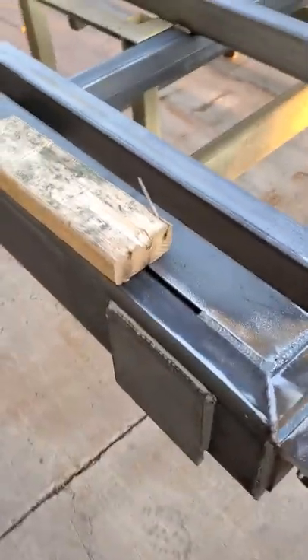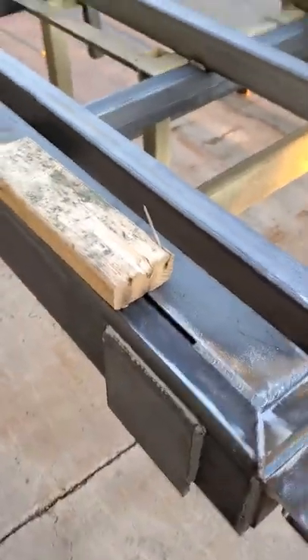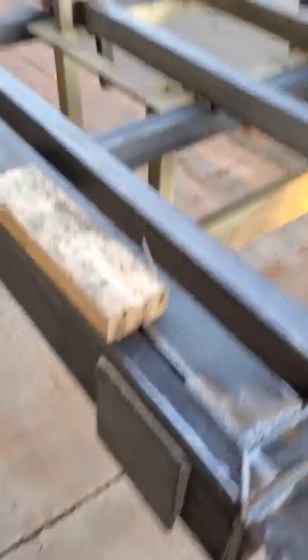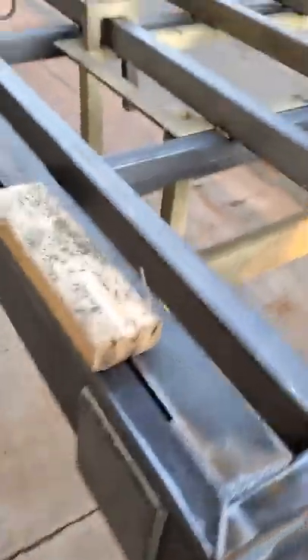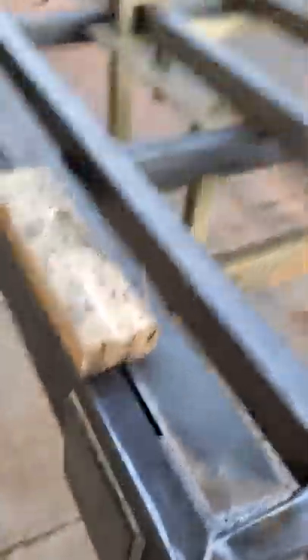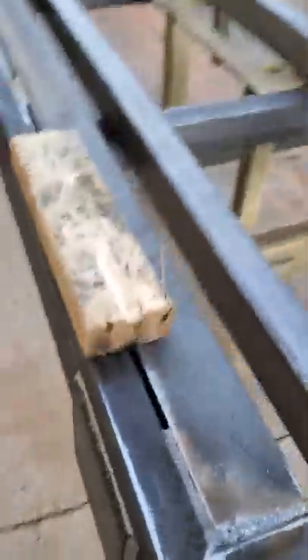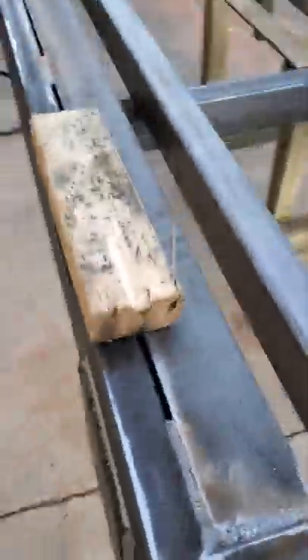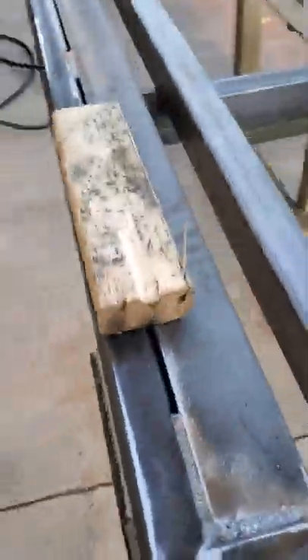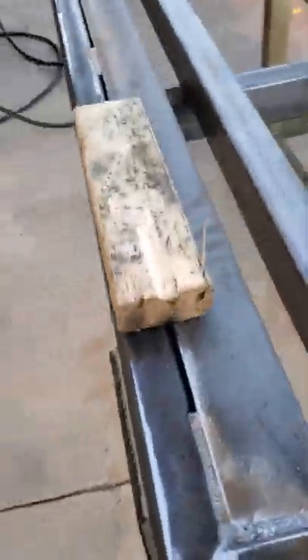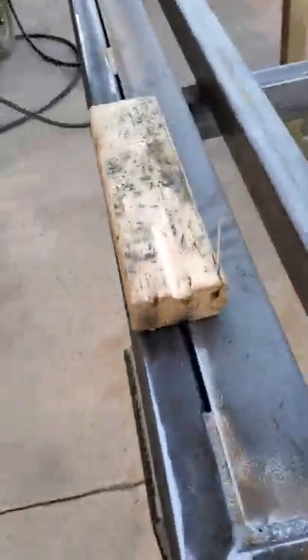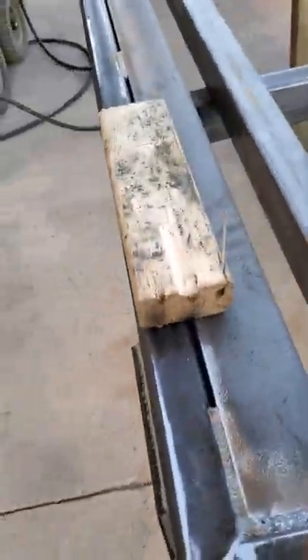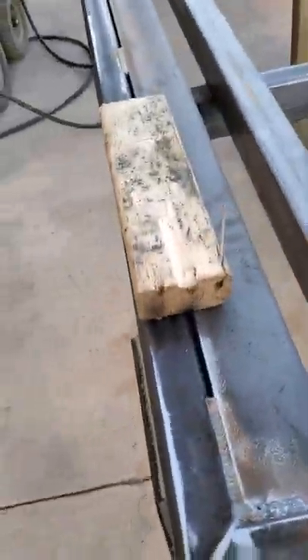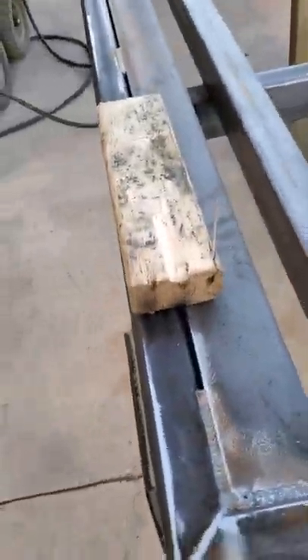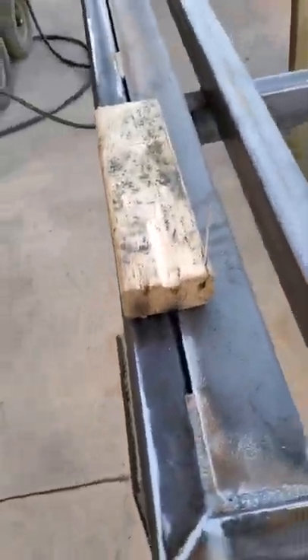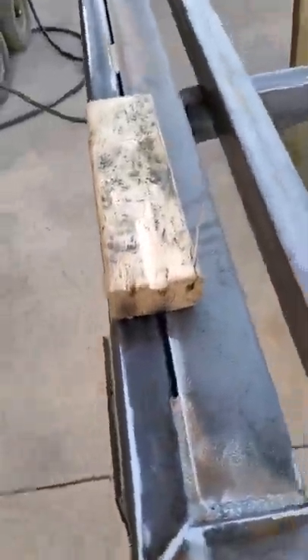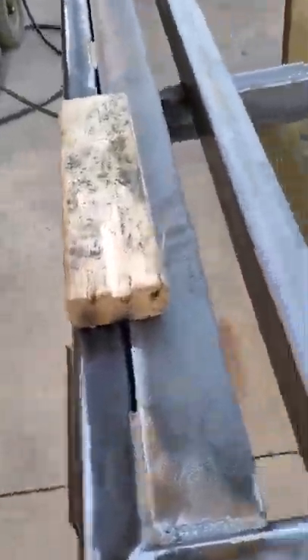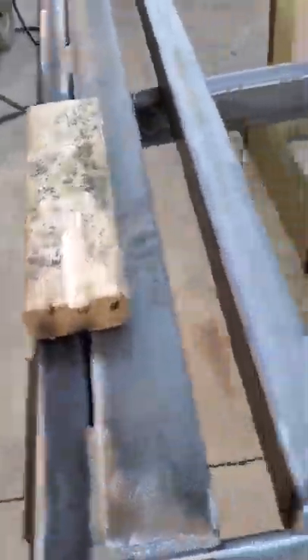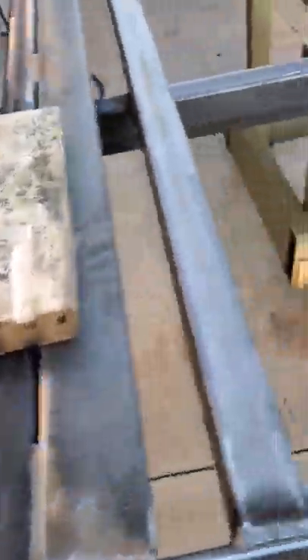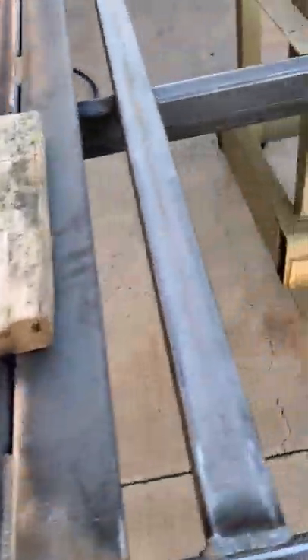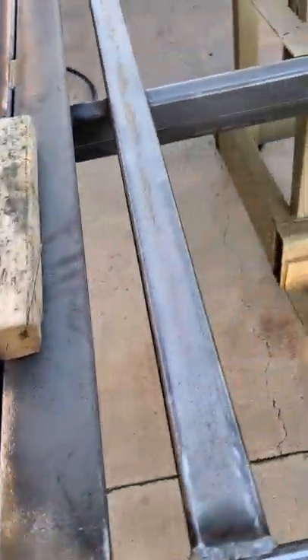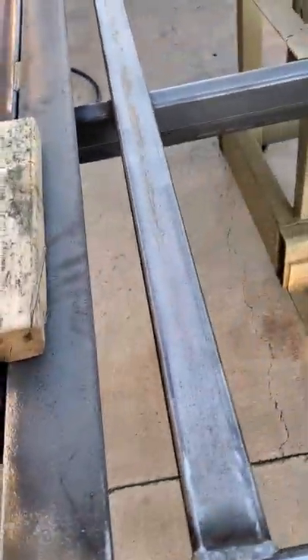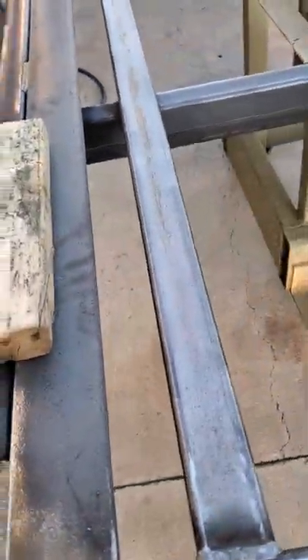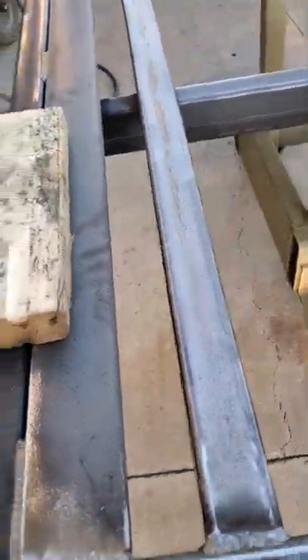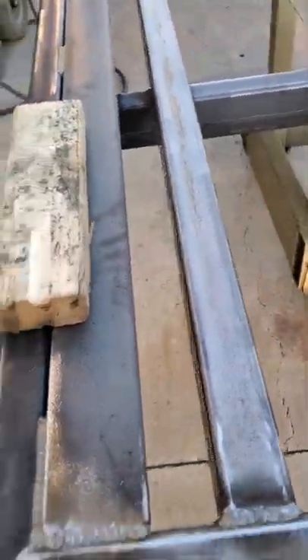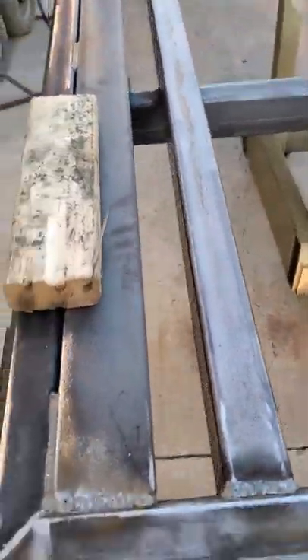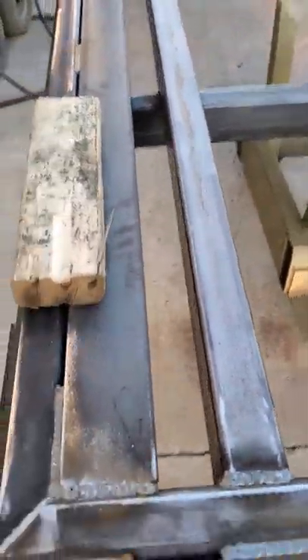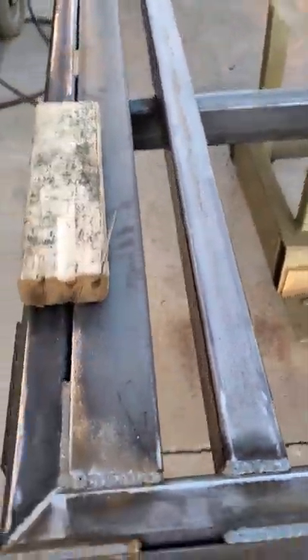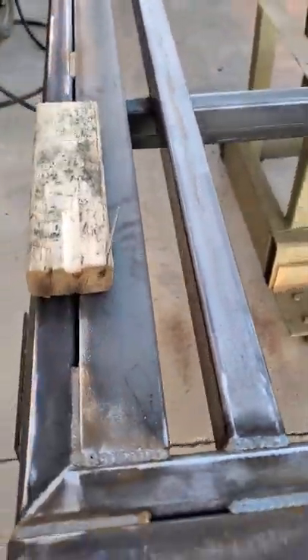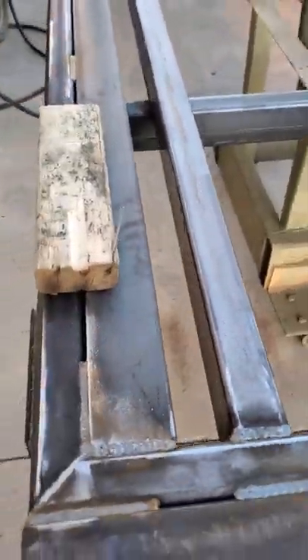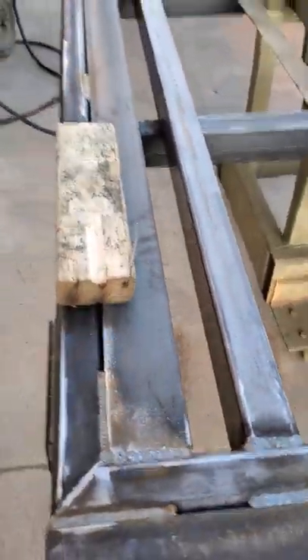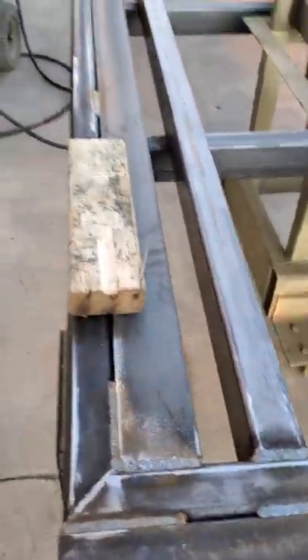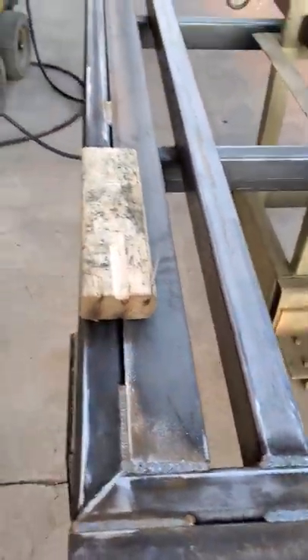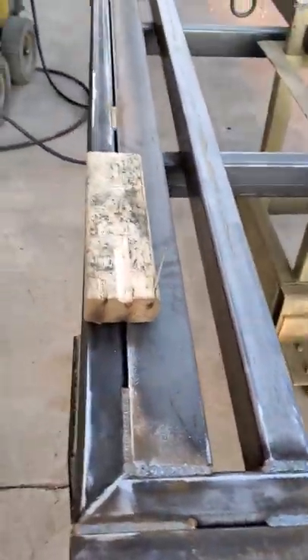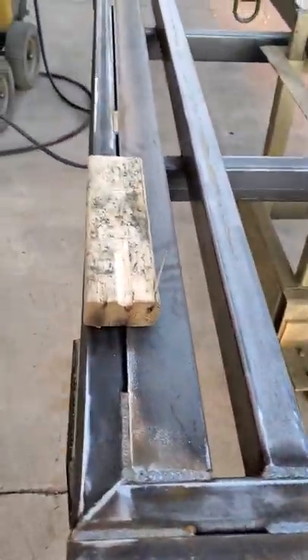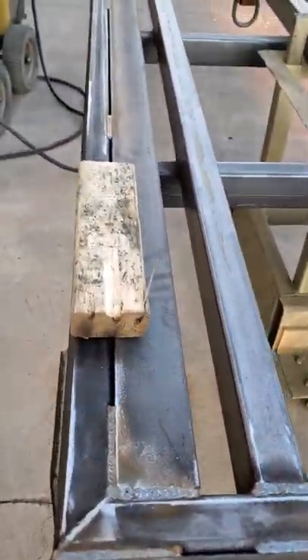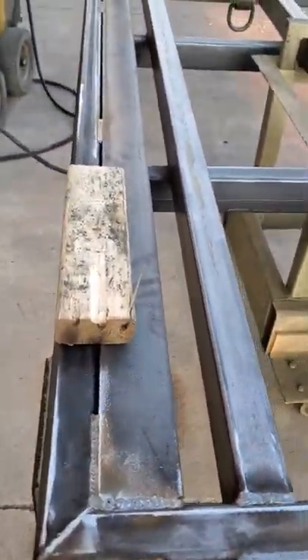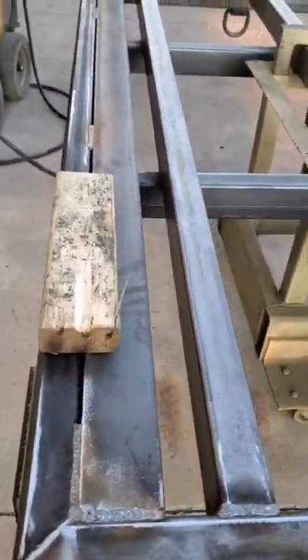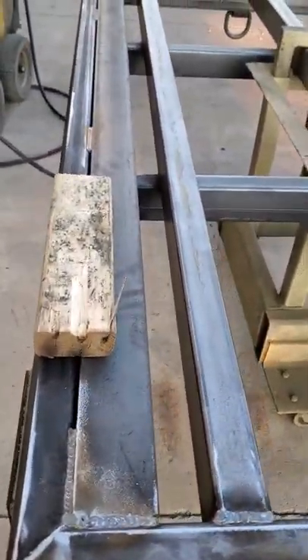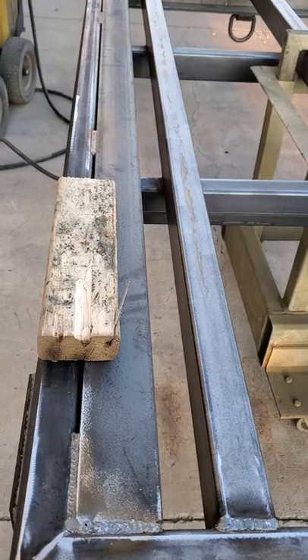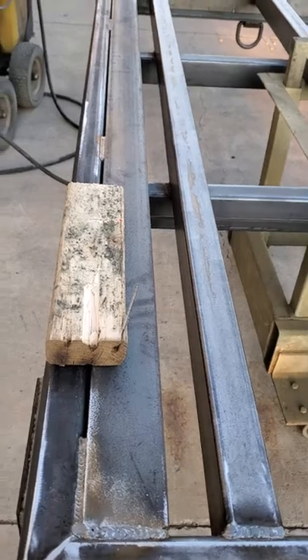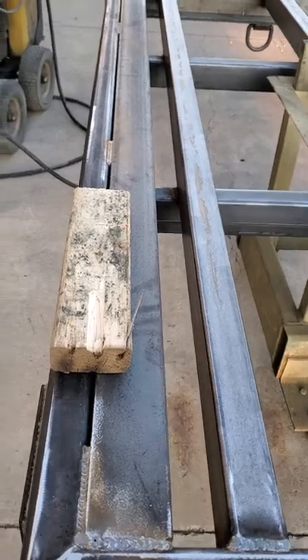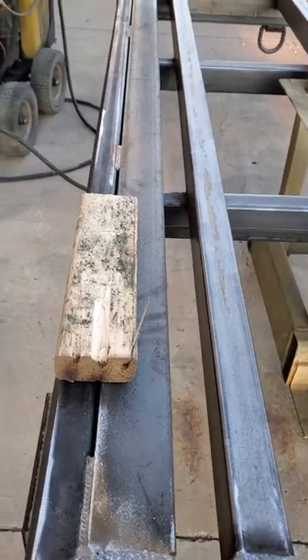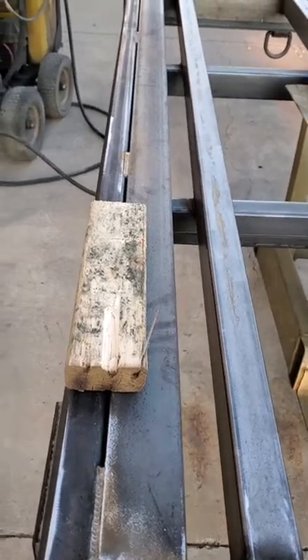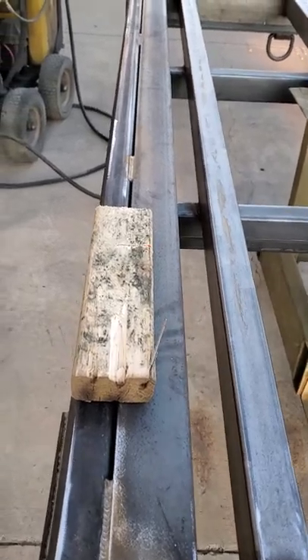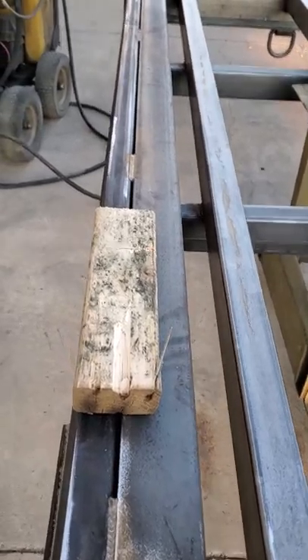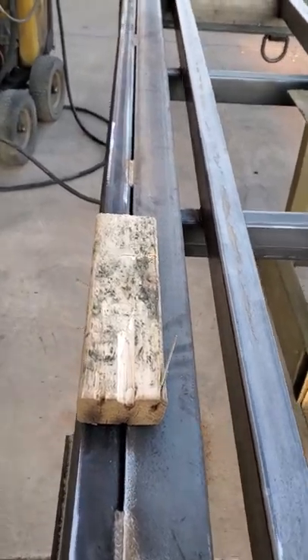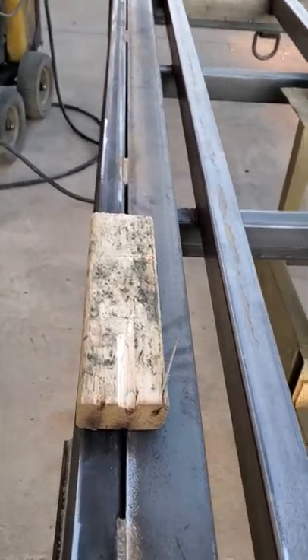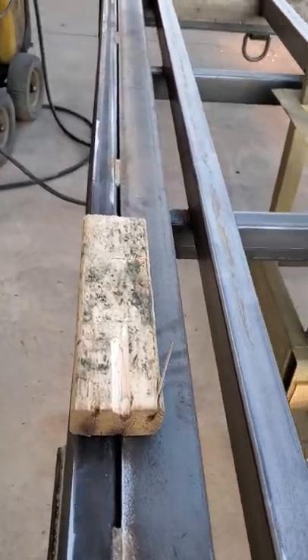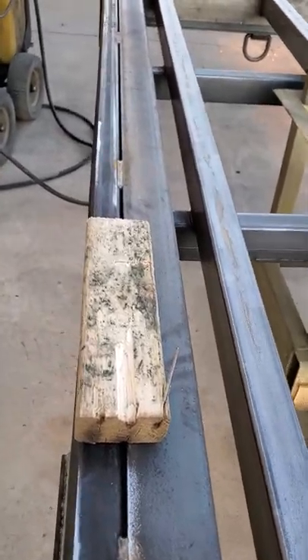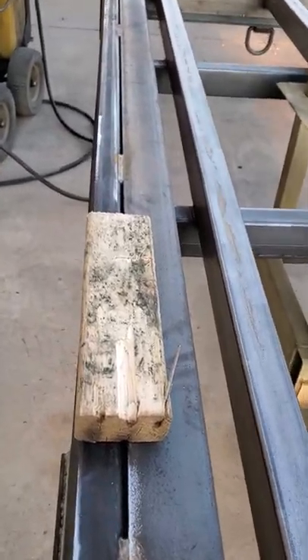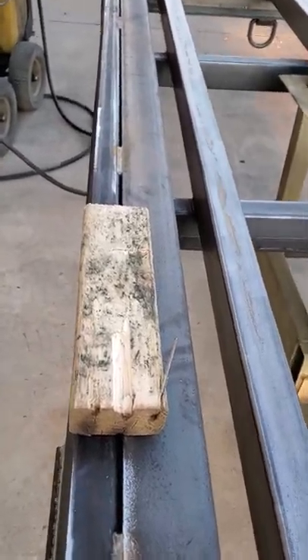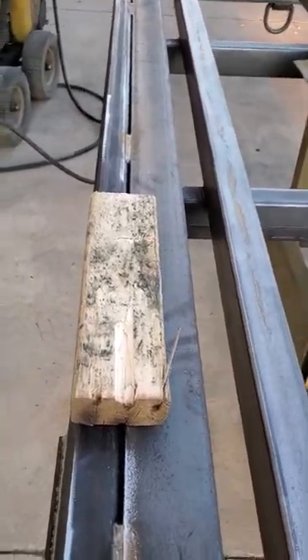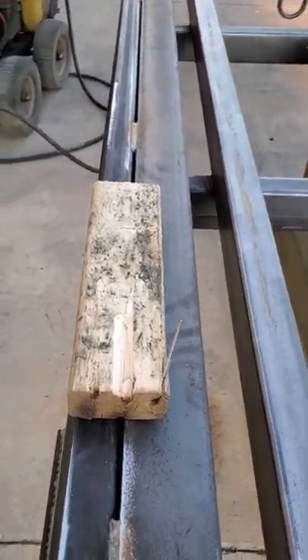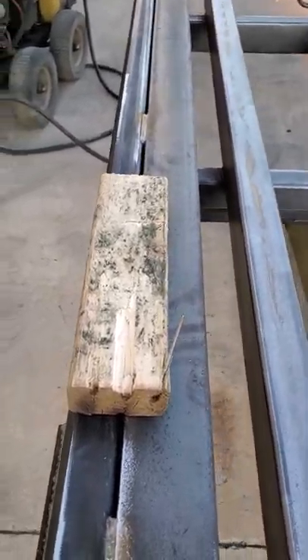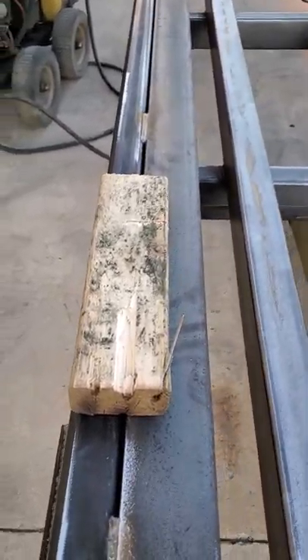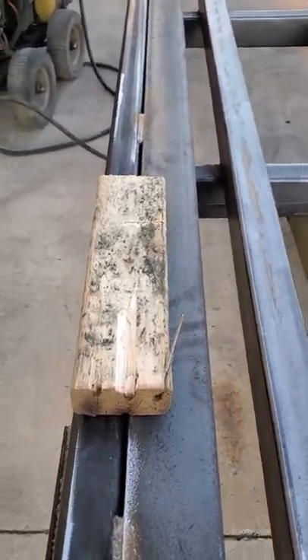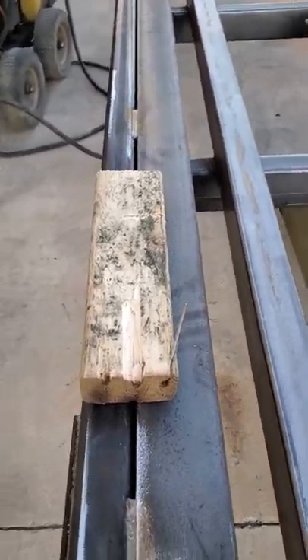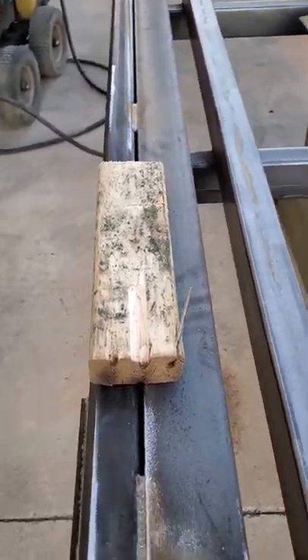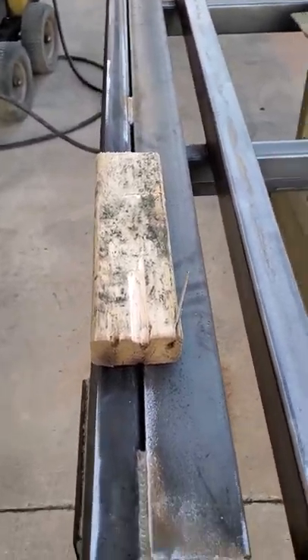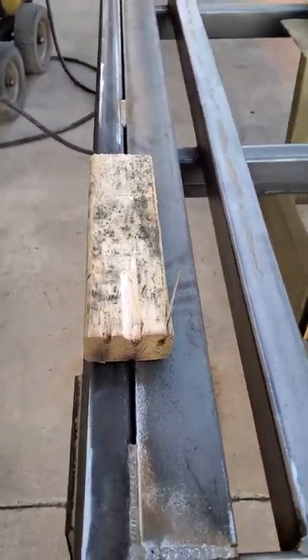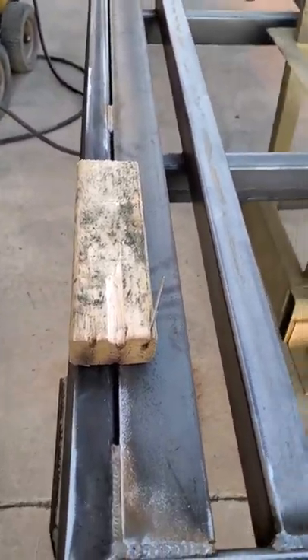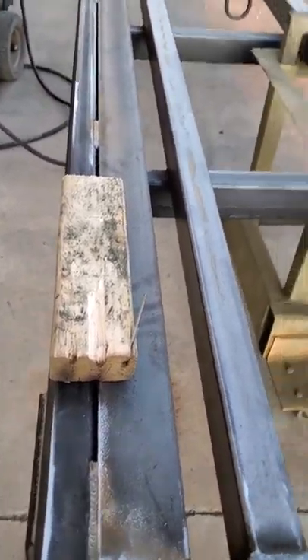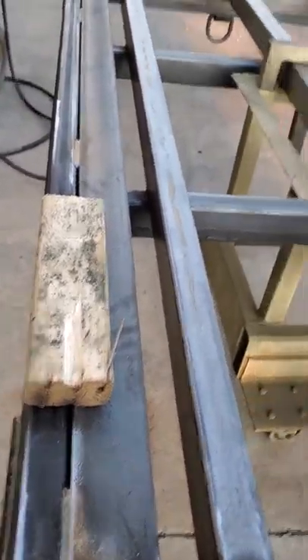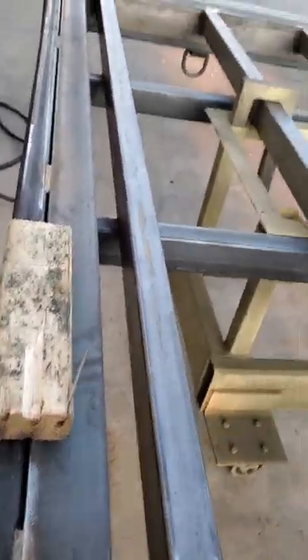Hey guys, it's Damon here. This is the back of your trailer underneath your subfloor — it's the same on the front.